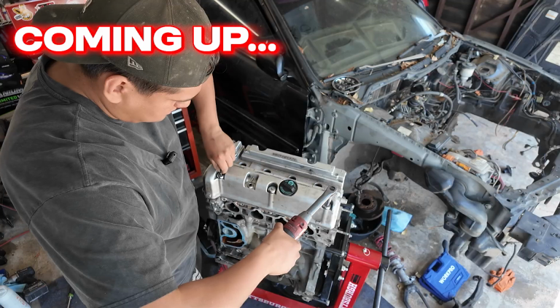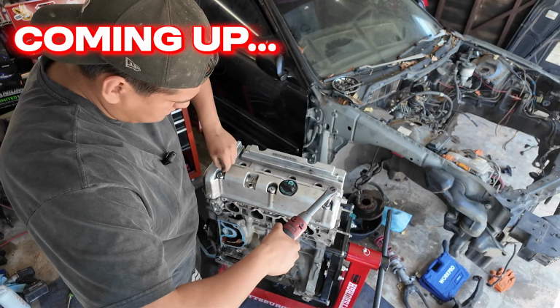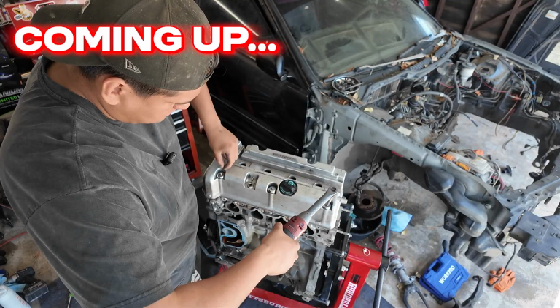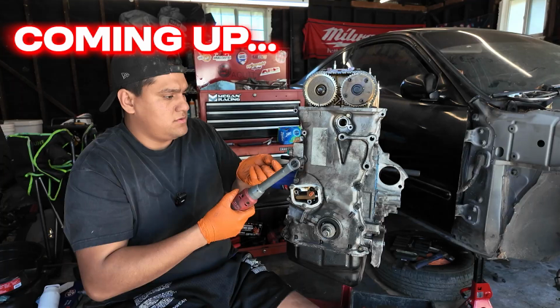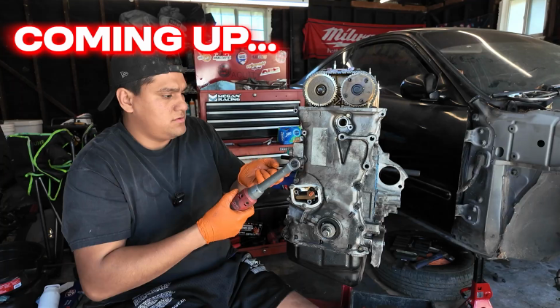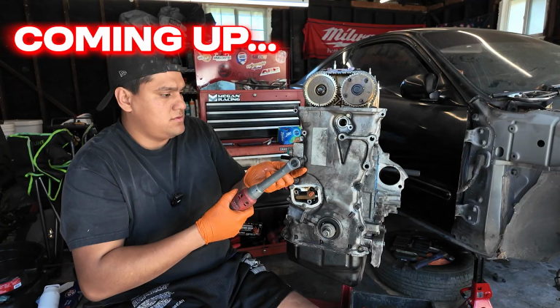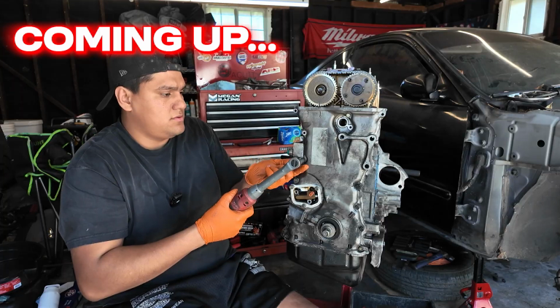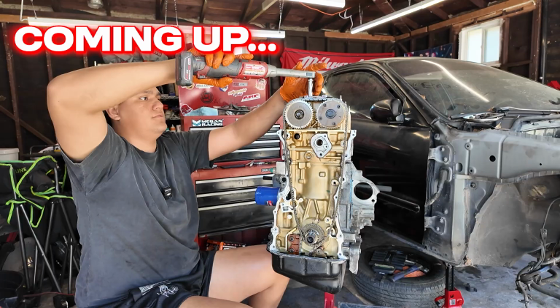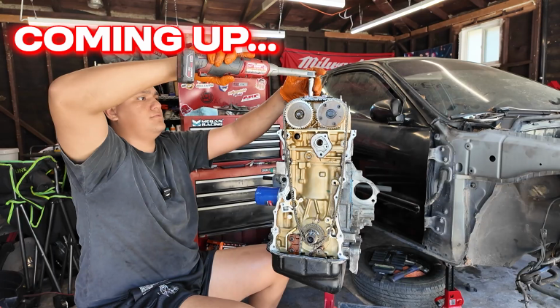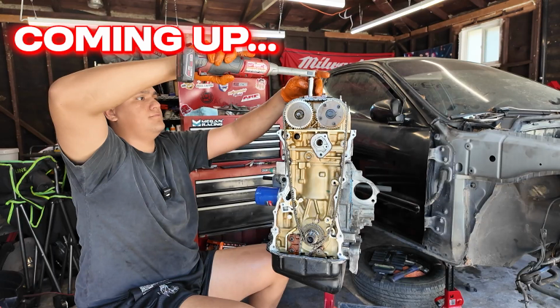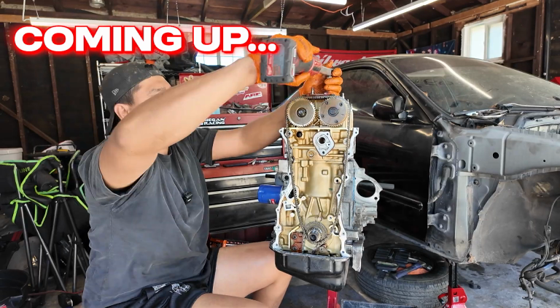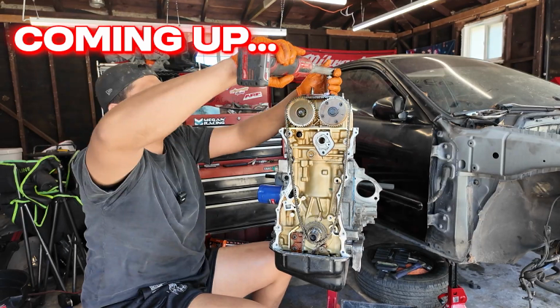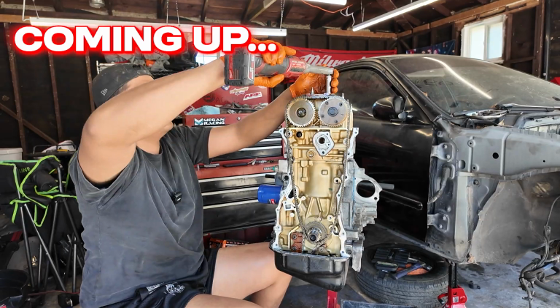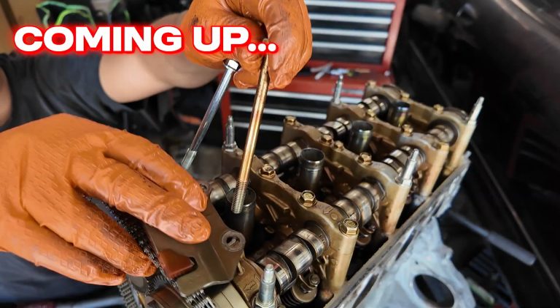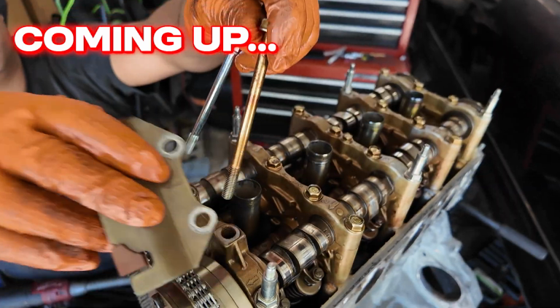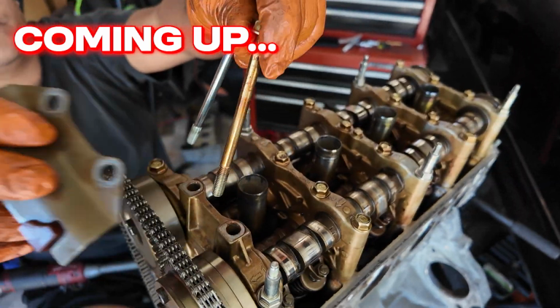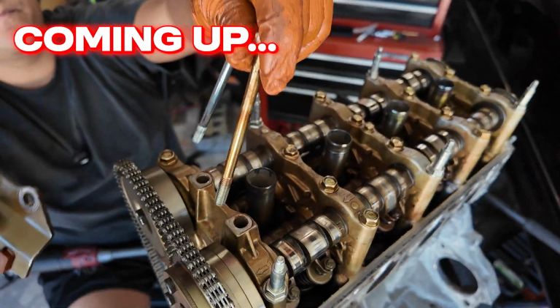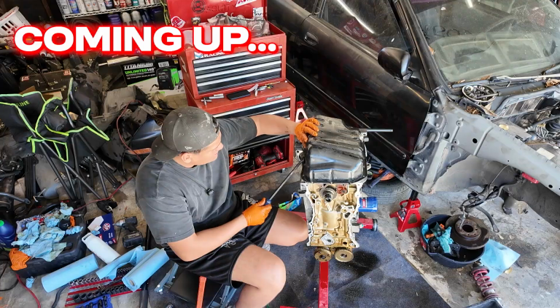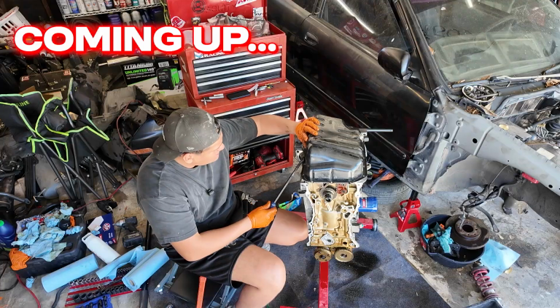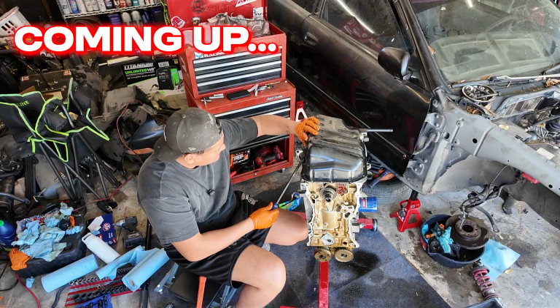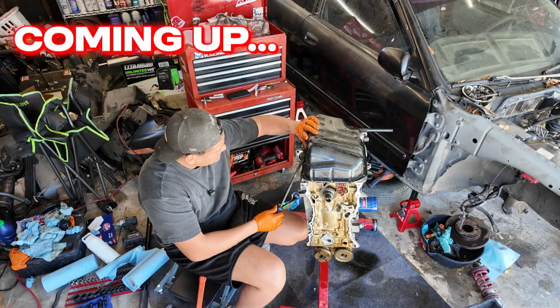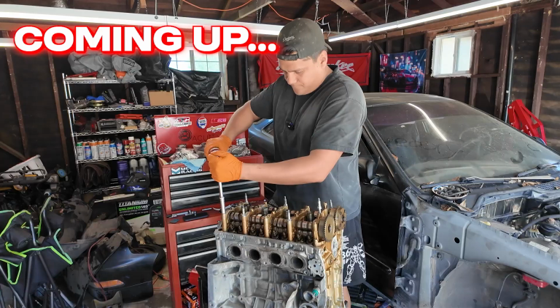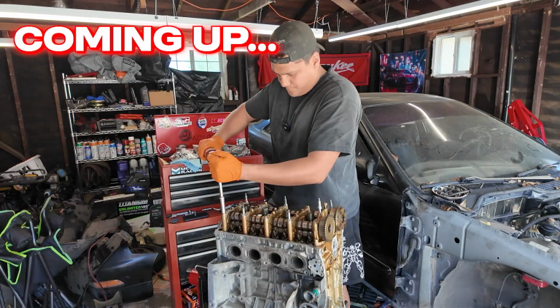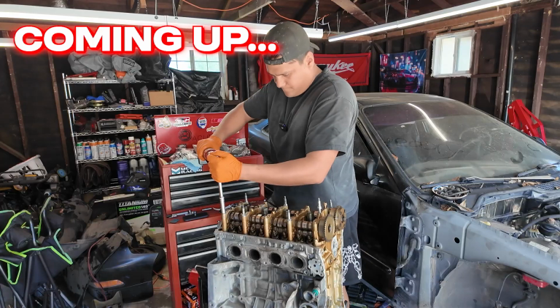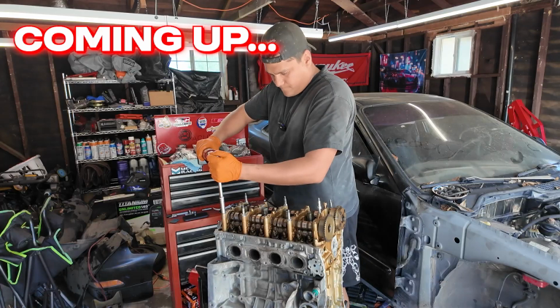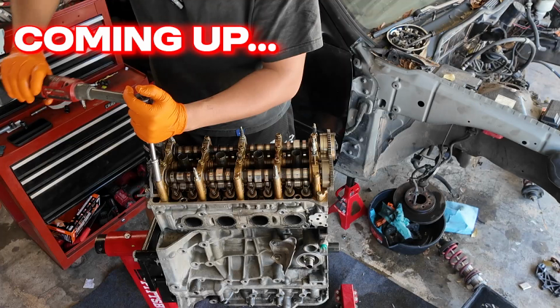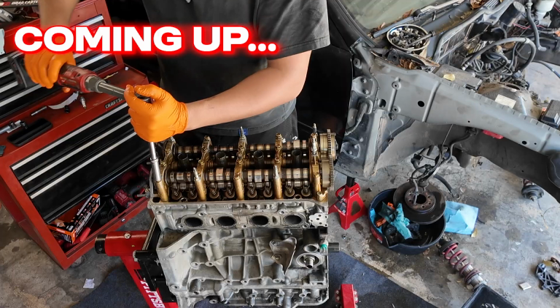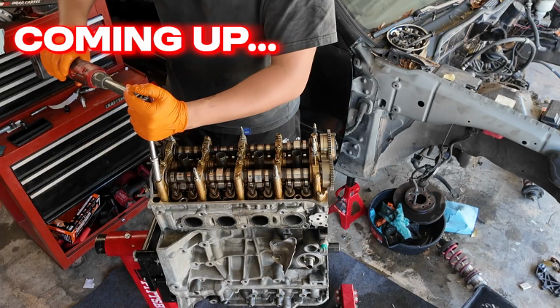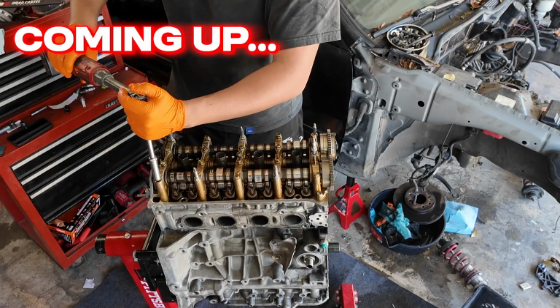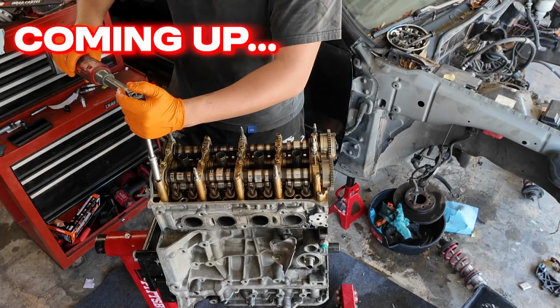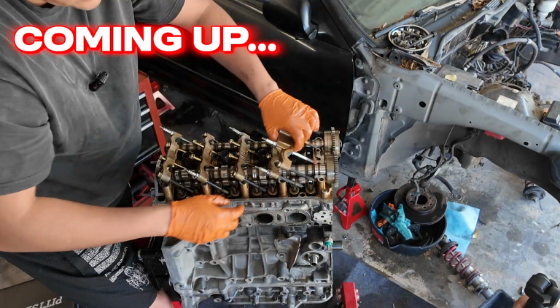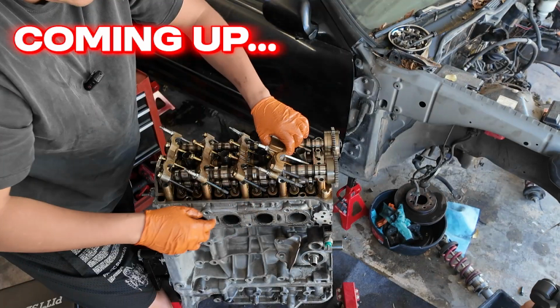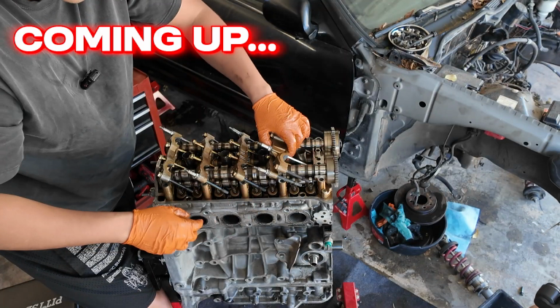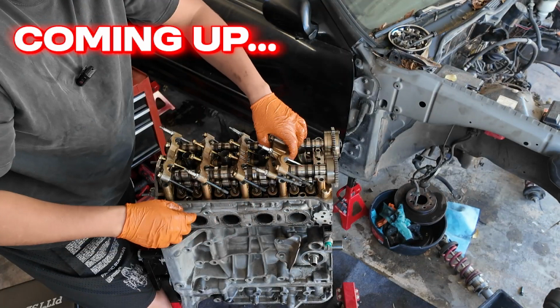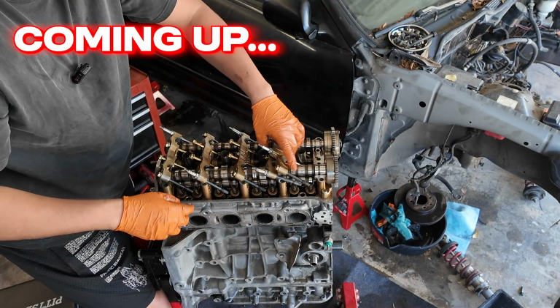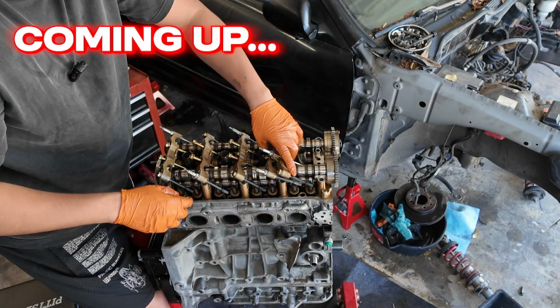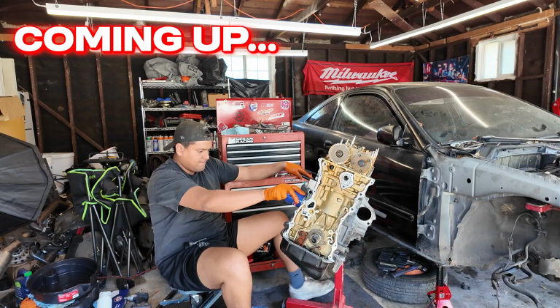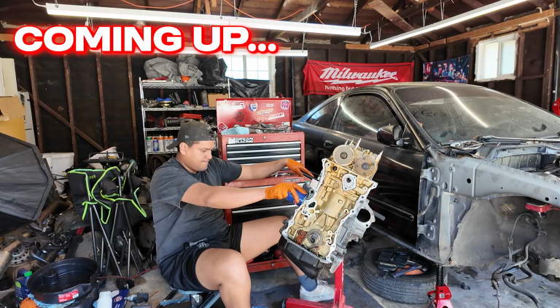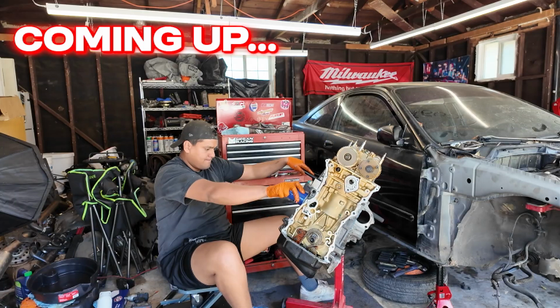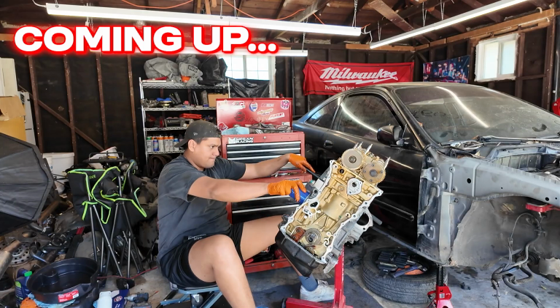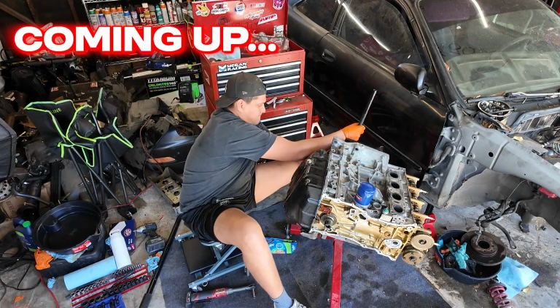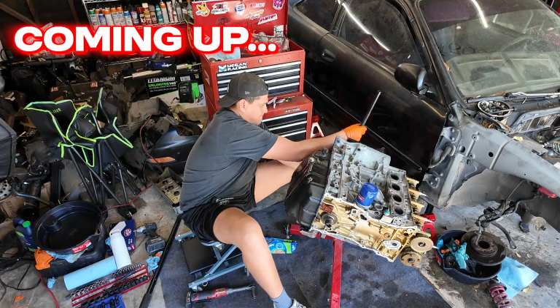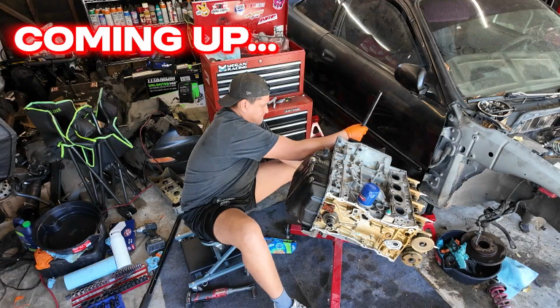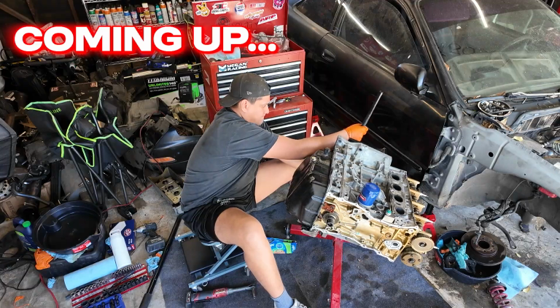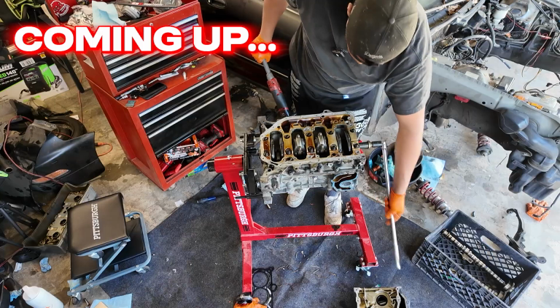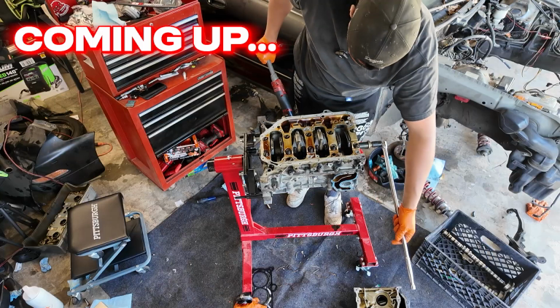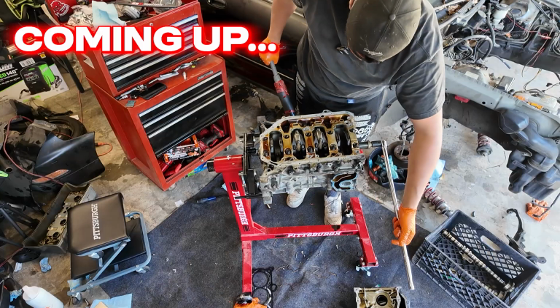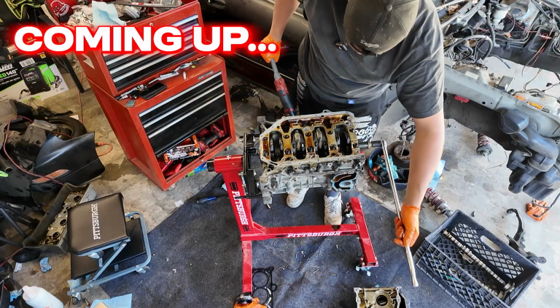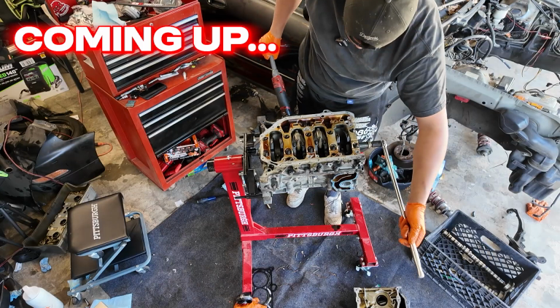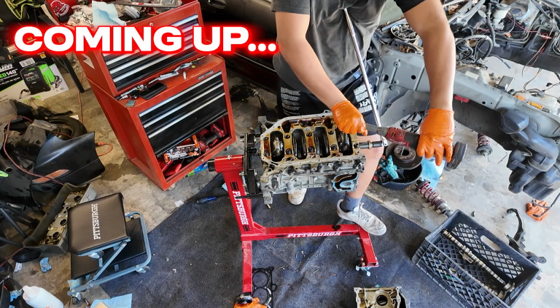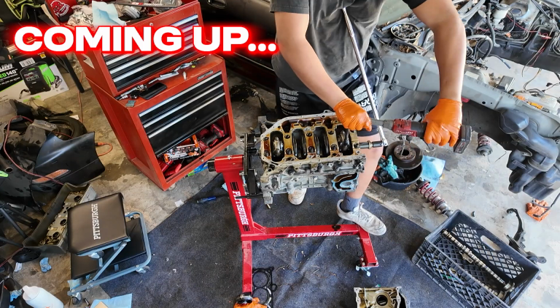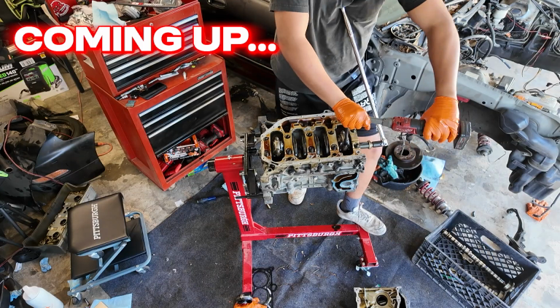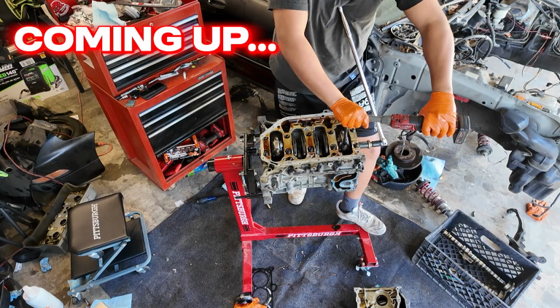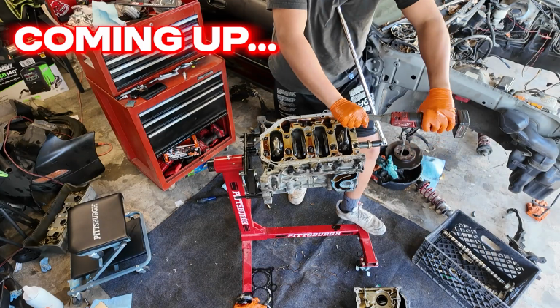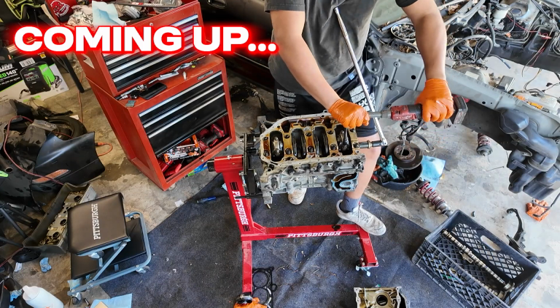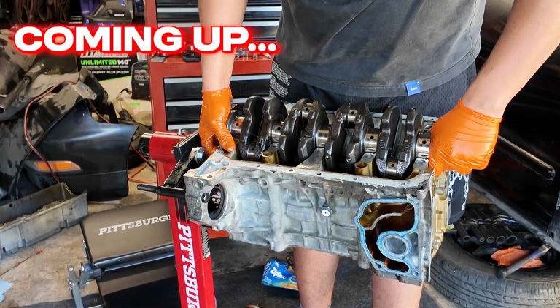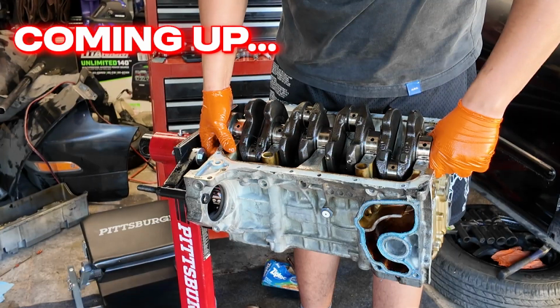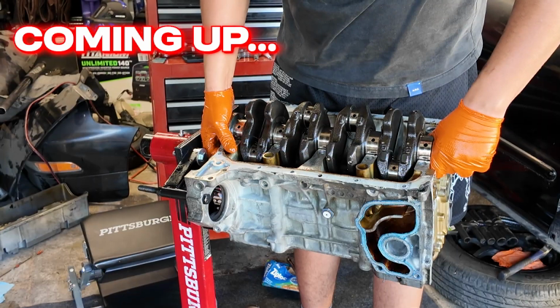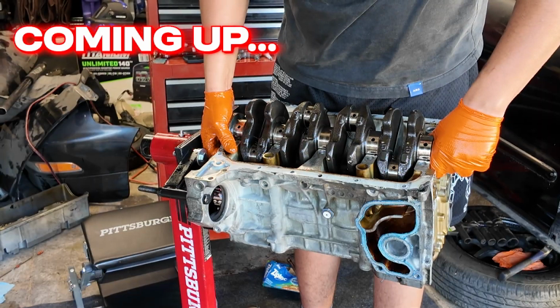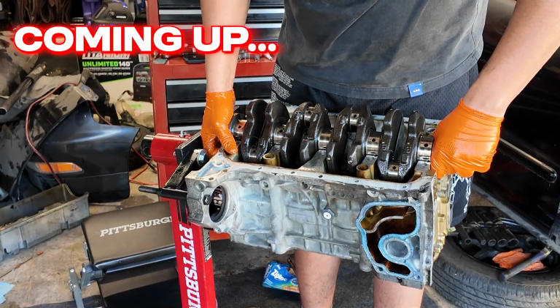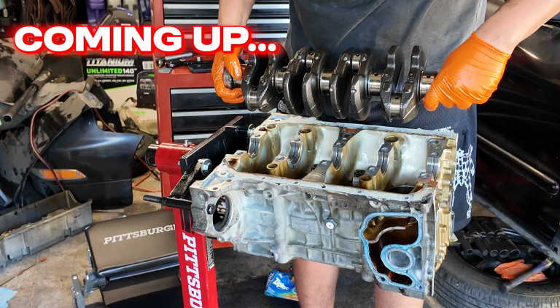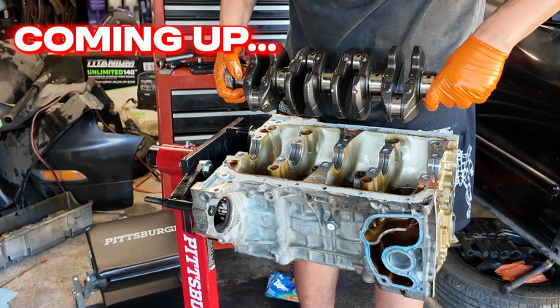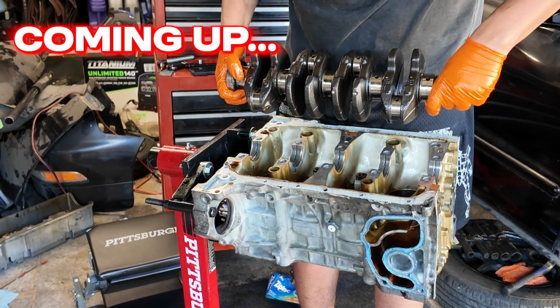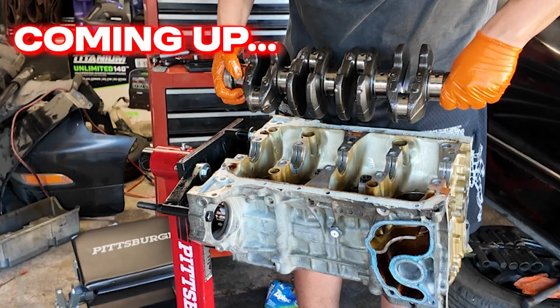In this video, I'll be doing a full K24 engine breakdown, and by the end you'll know exactly how to tear down an engine, even if you've never done it before.